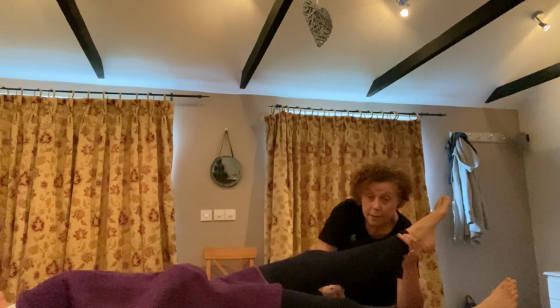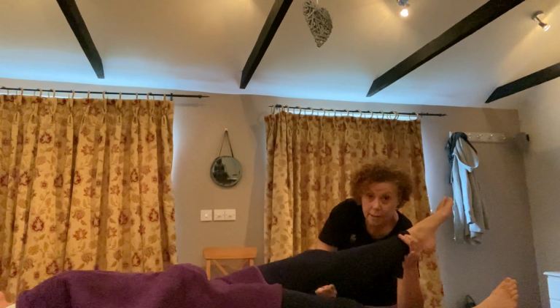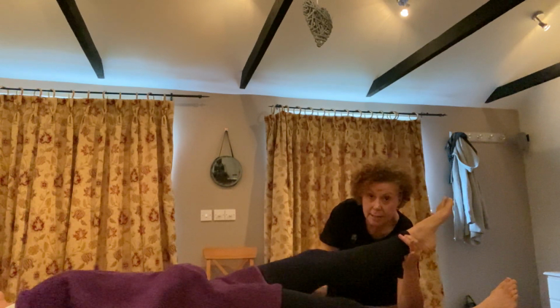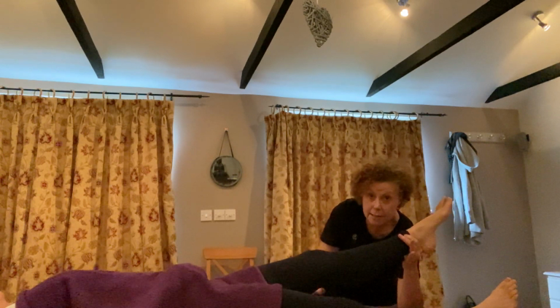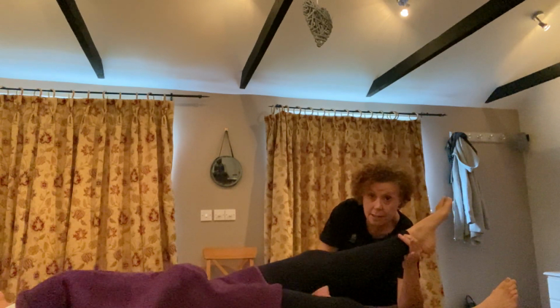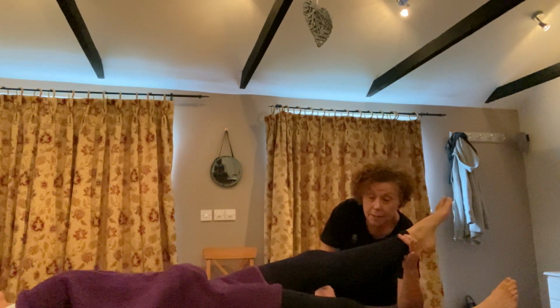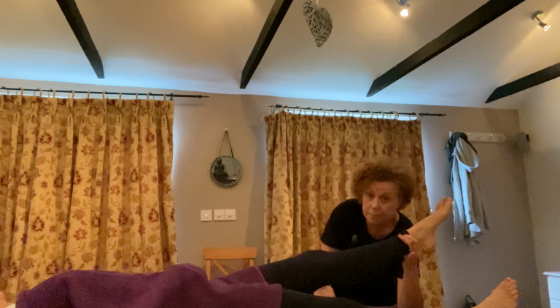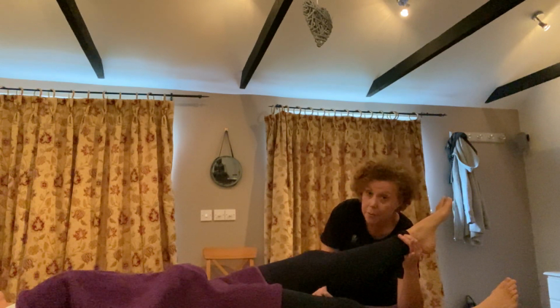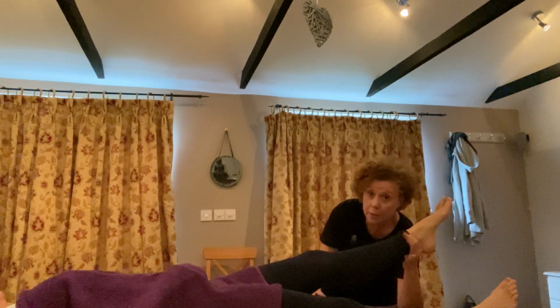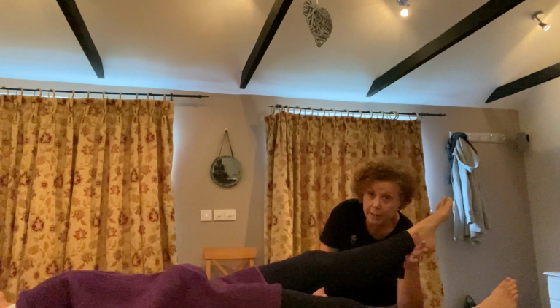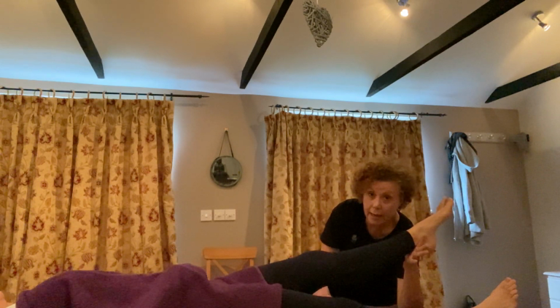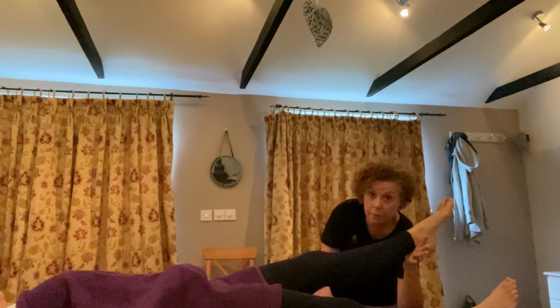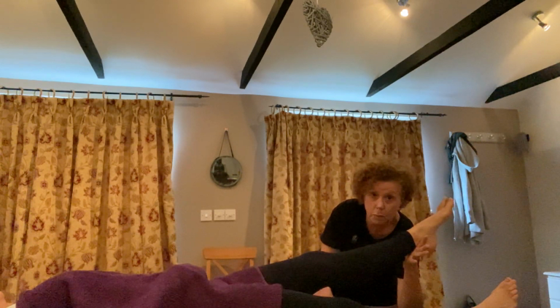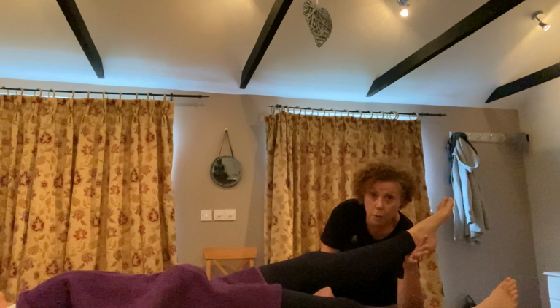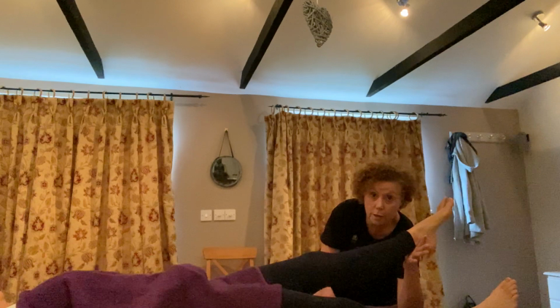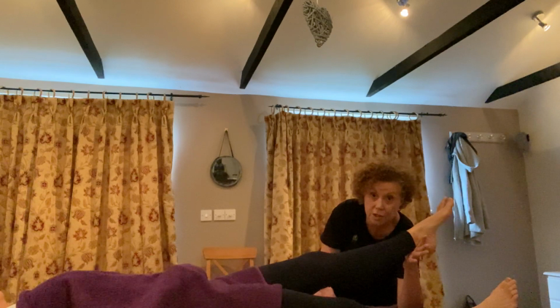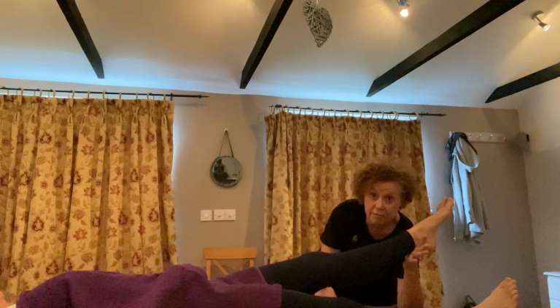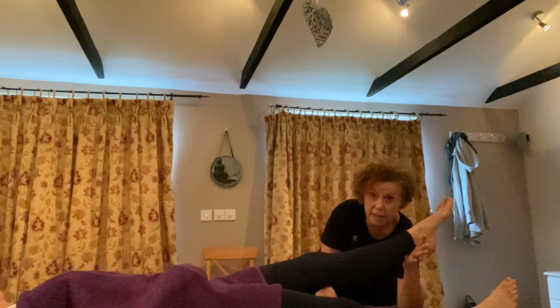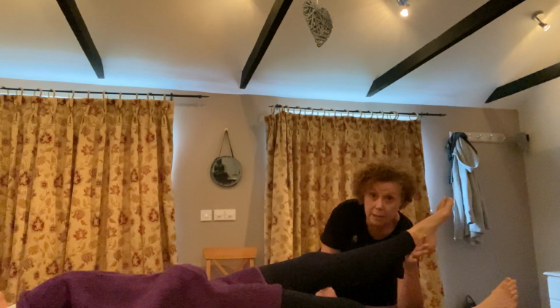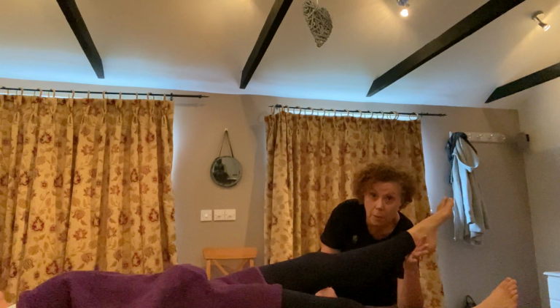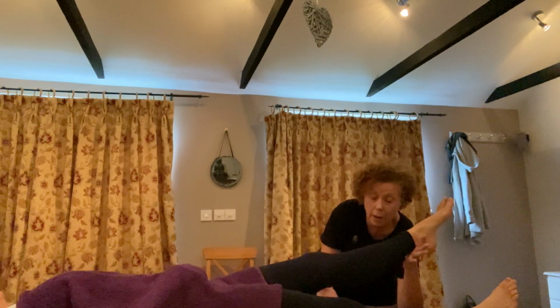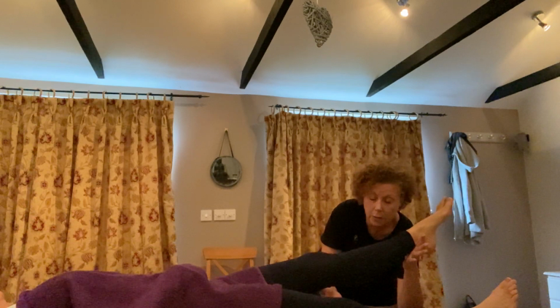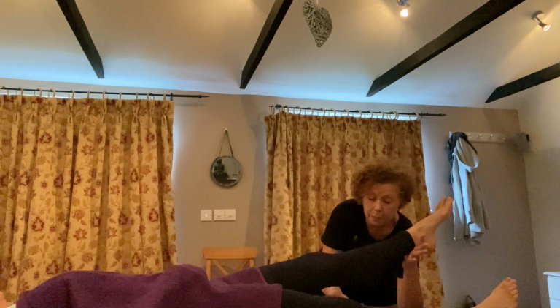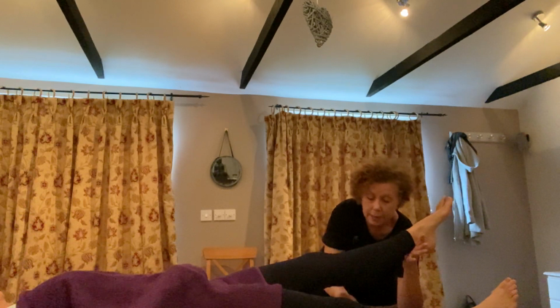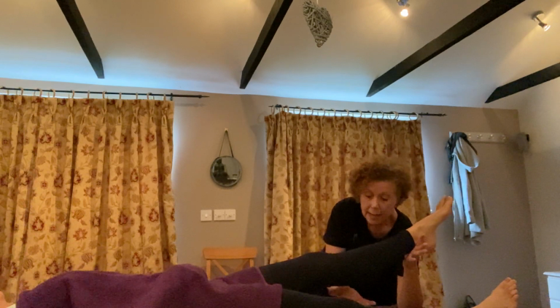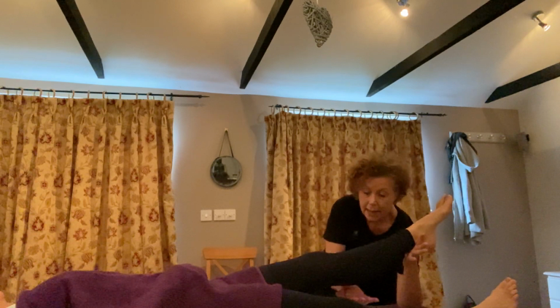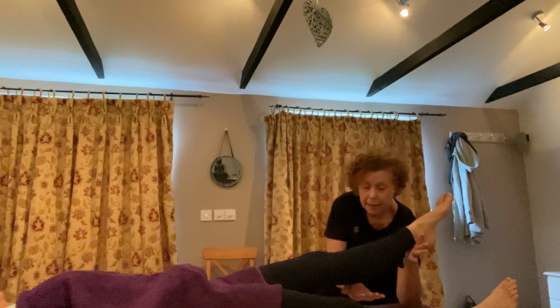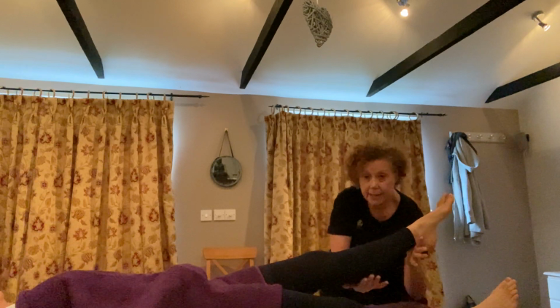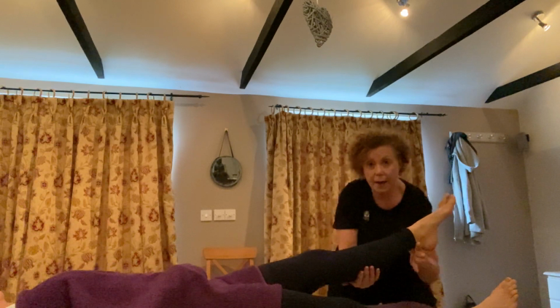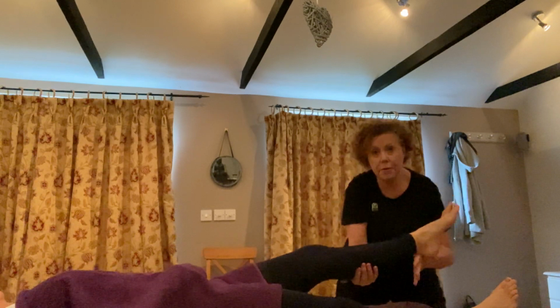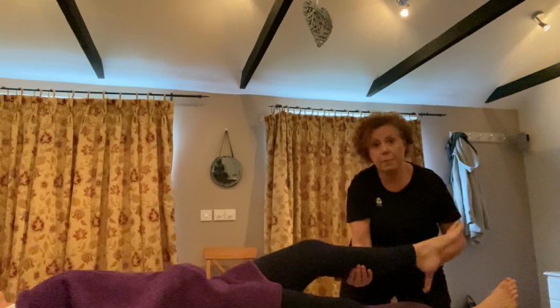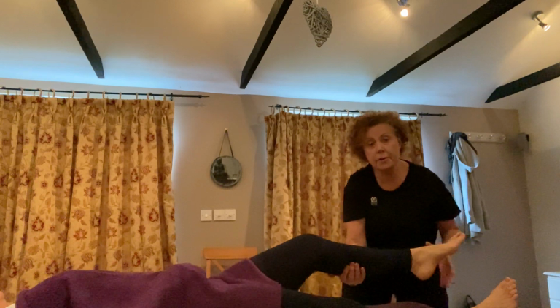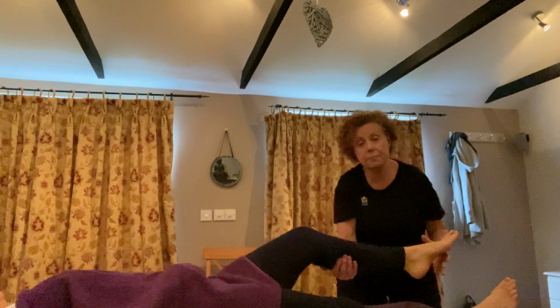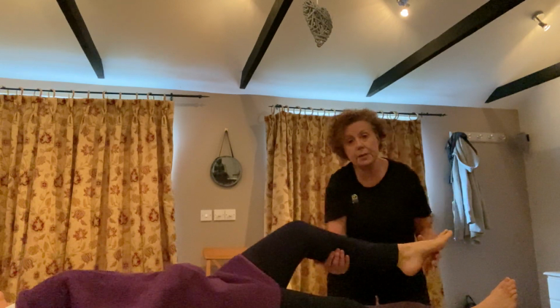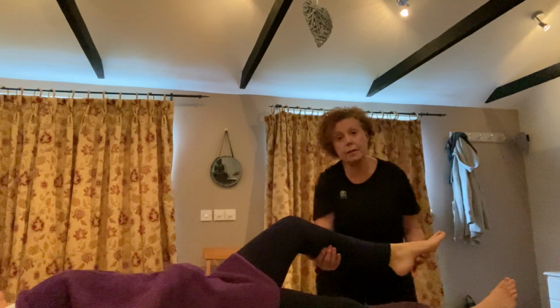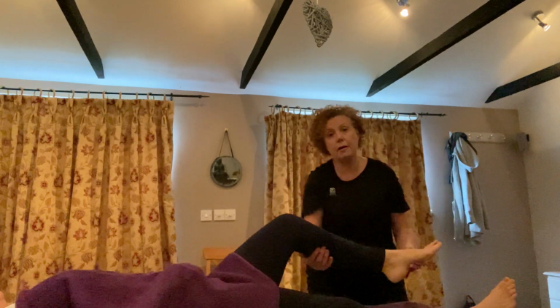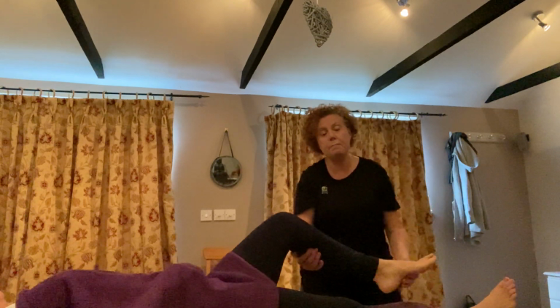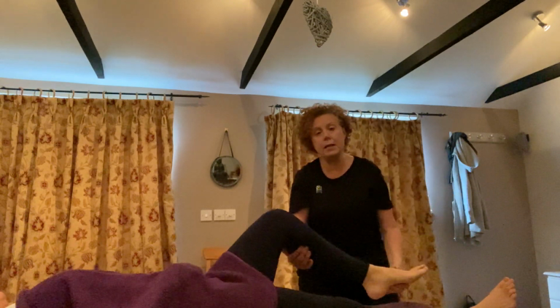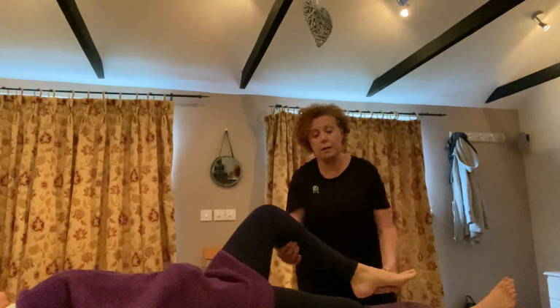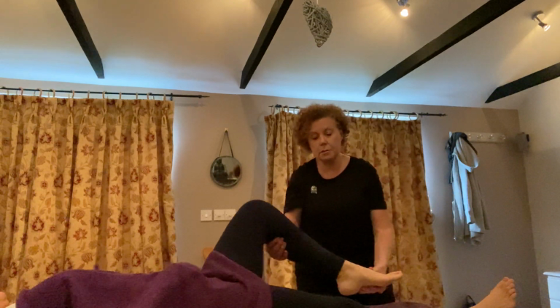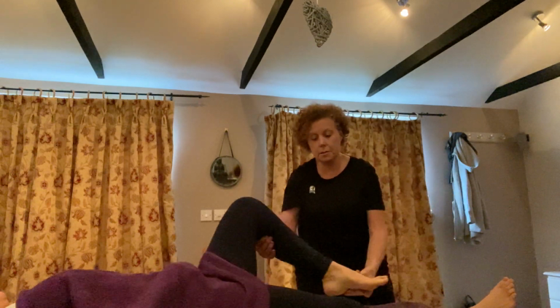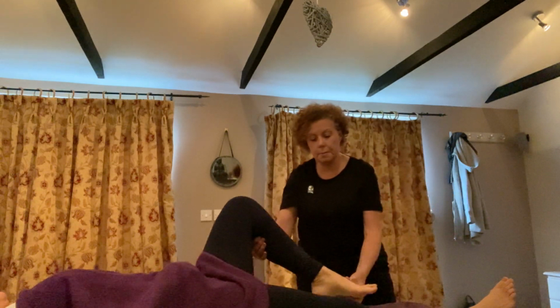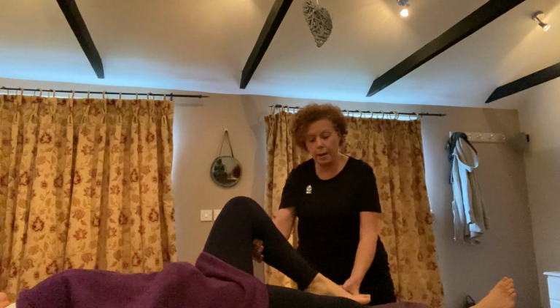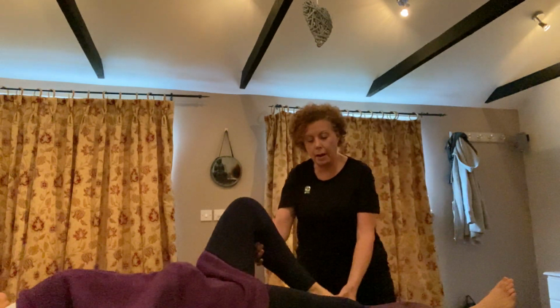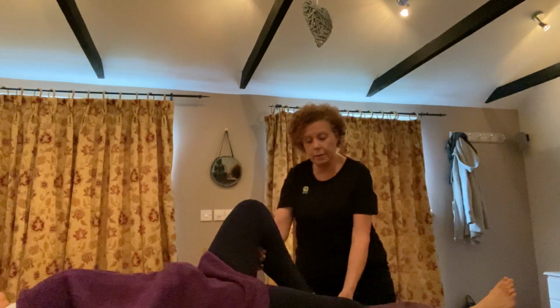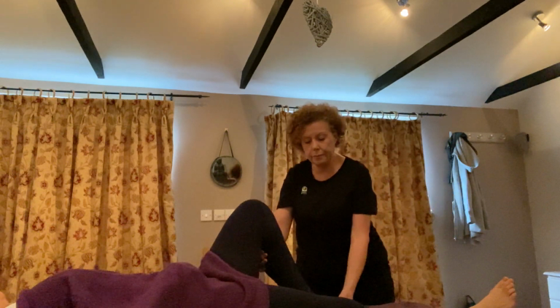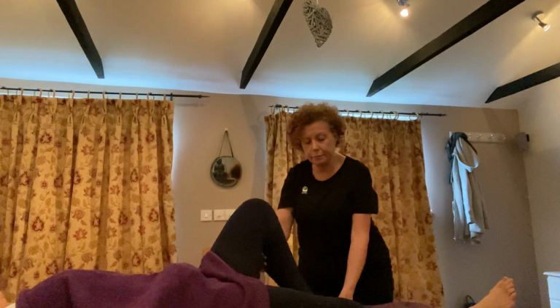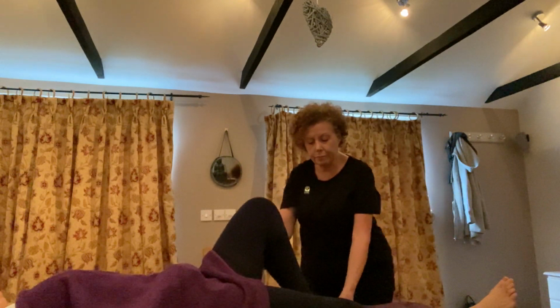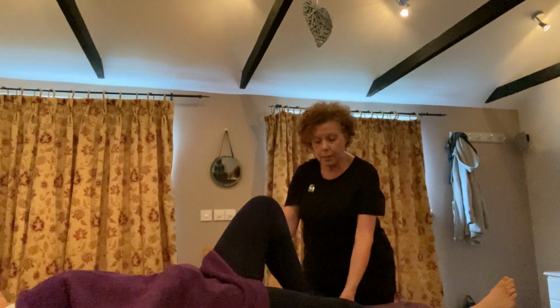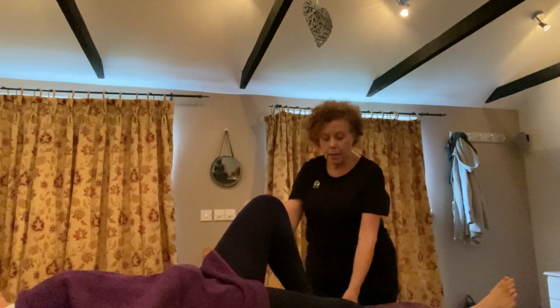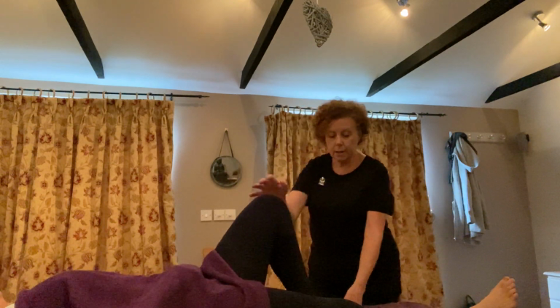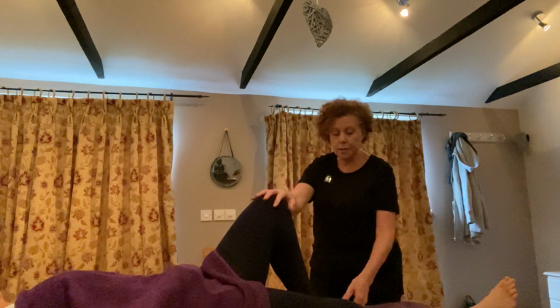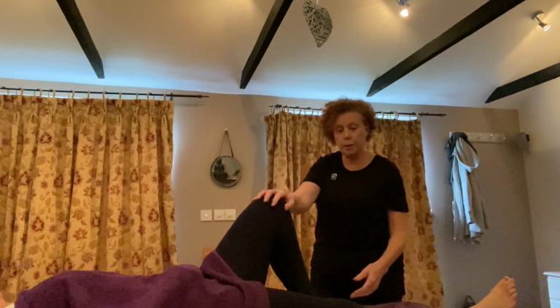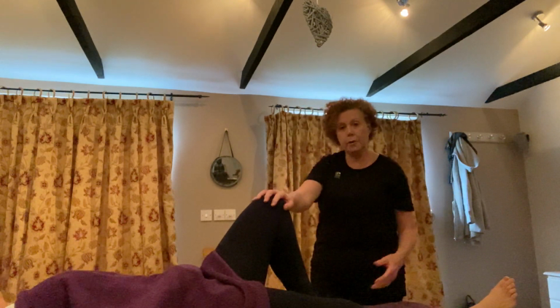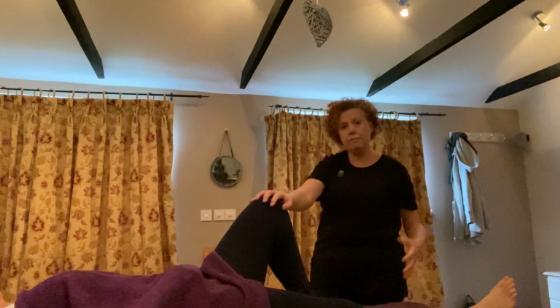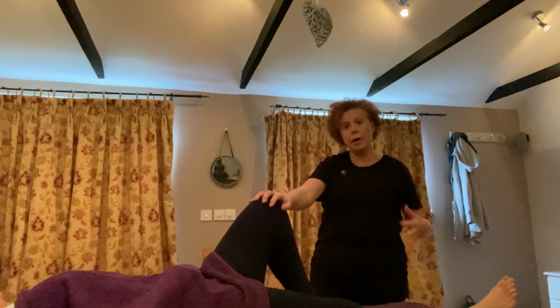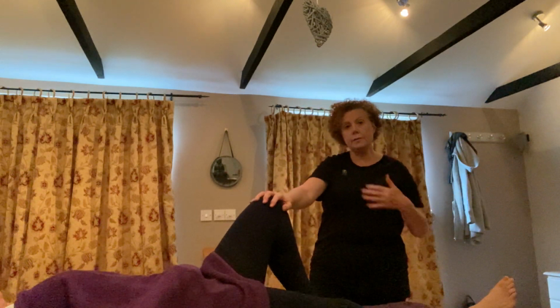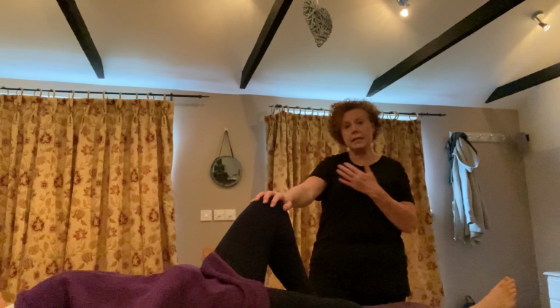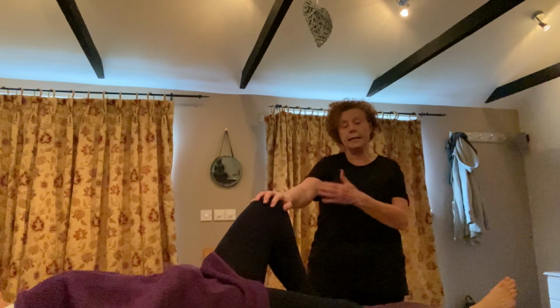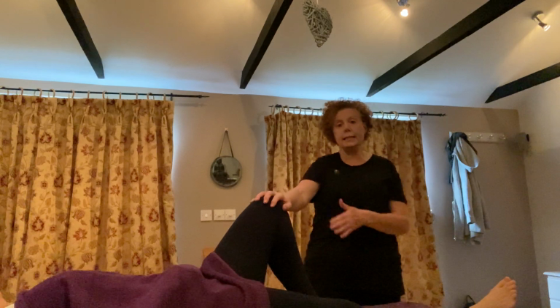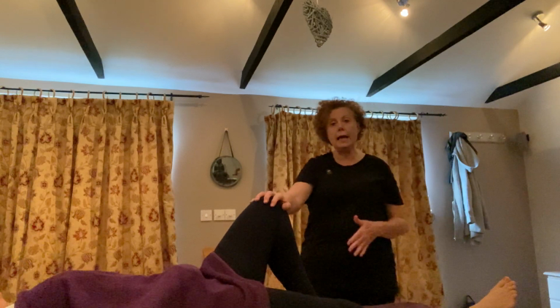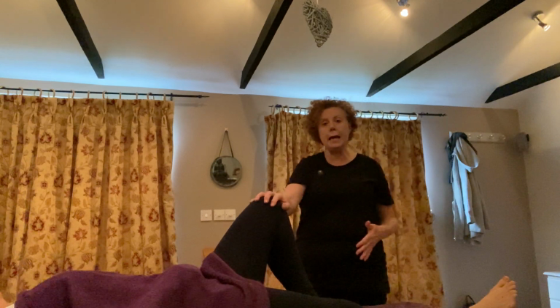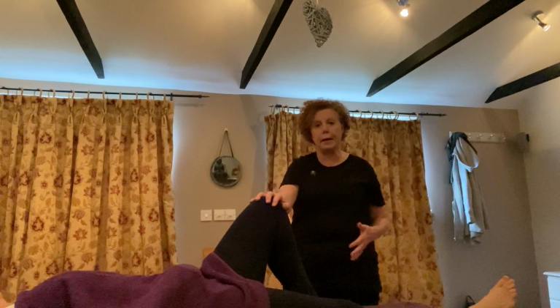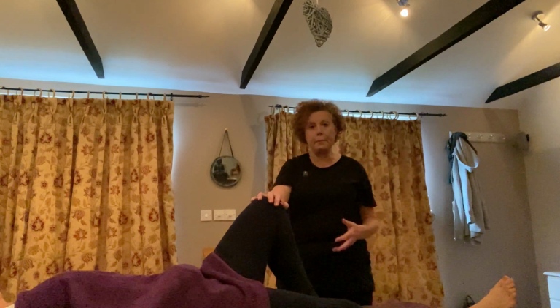Nice and simple, works really well. The other movement that I've been asked about — I want to rotate the hip.